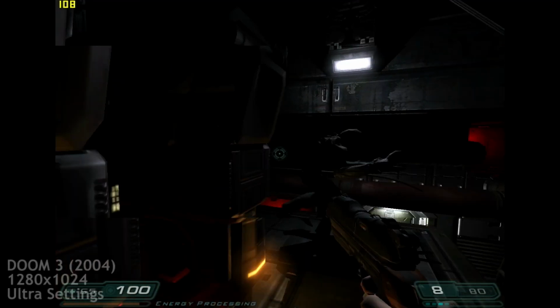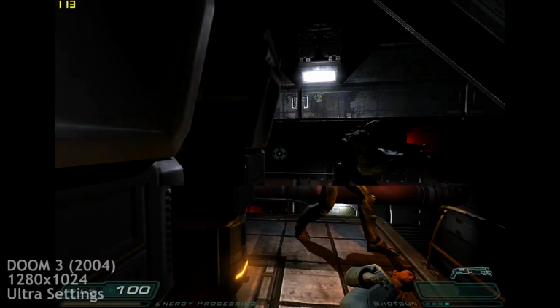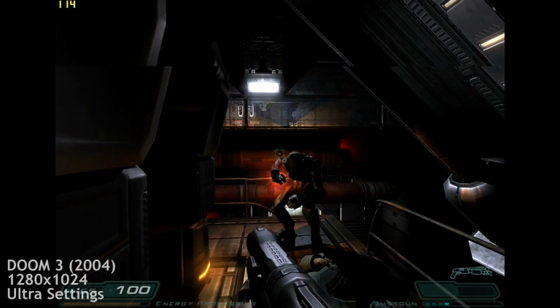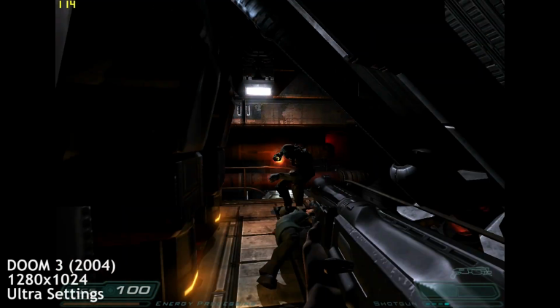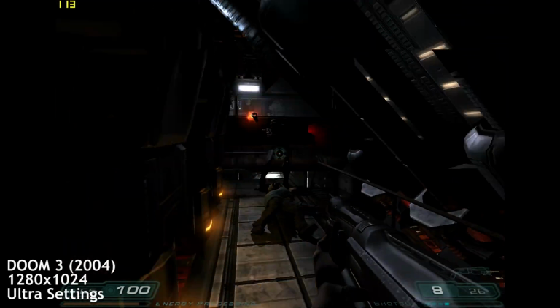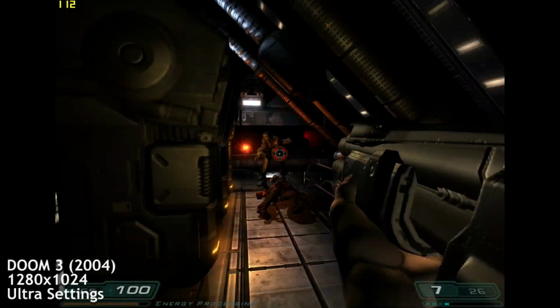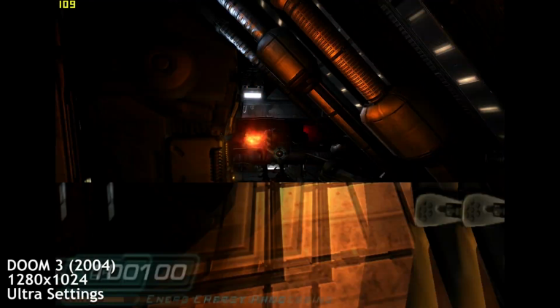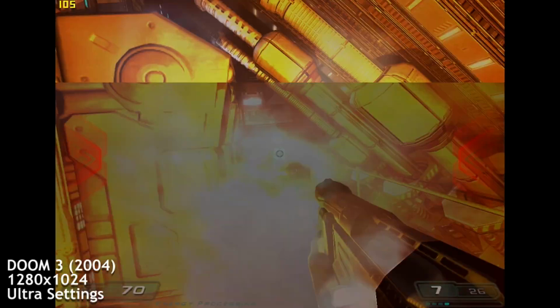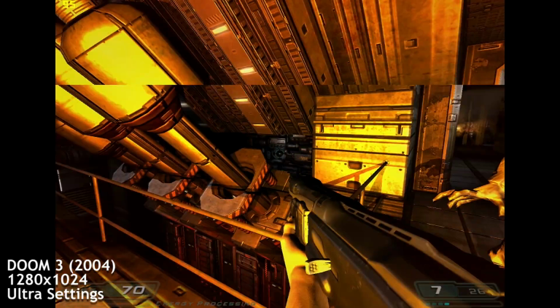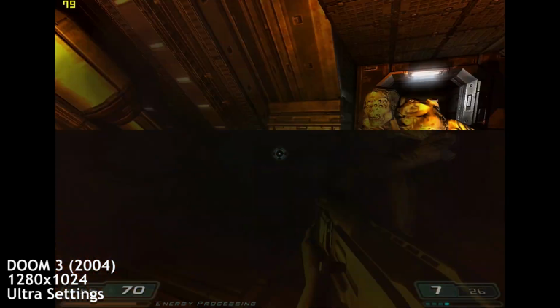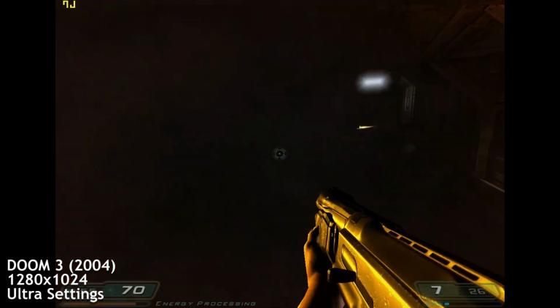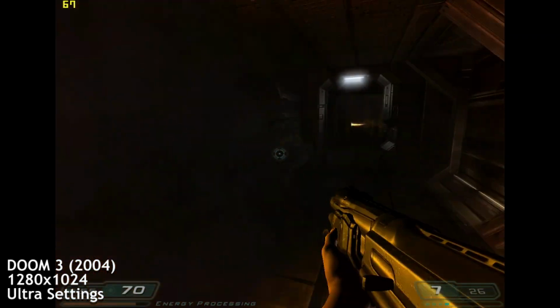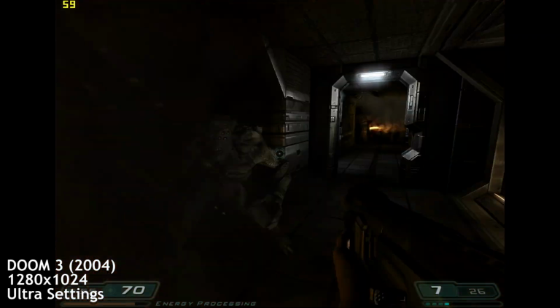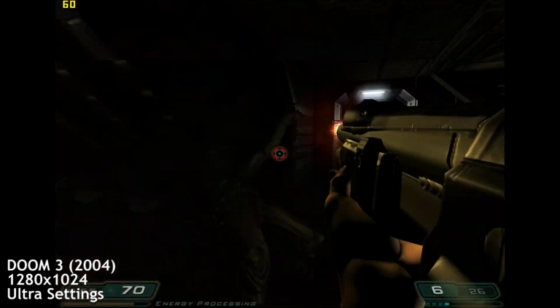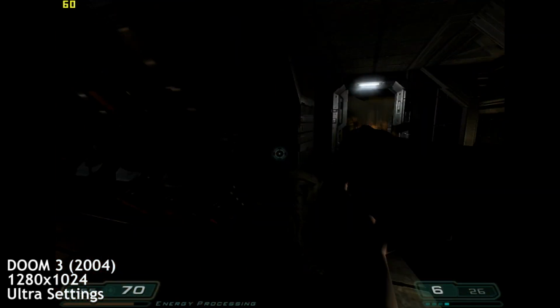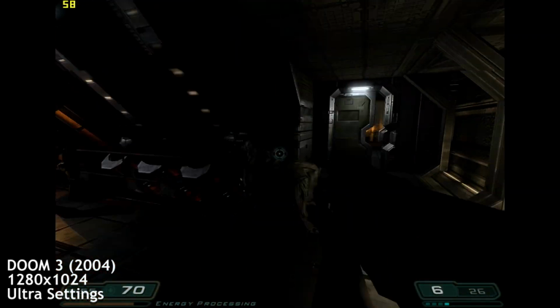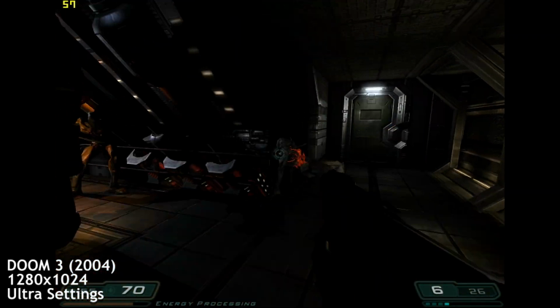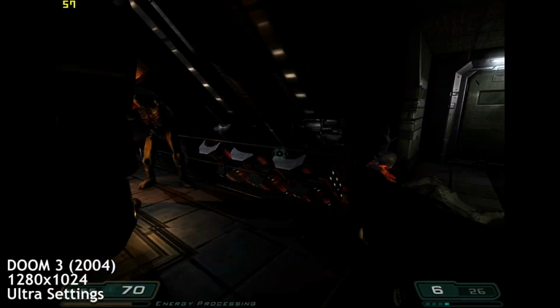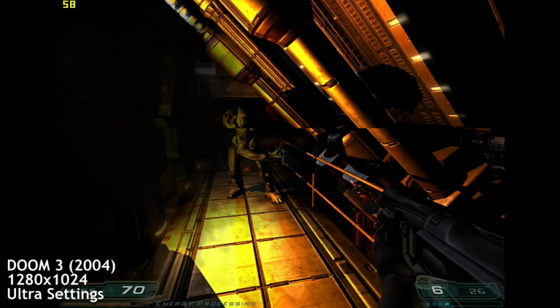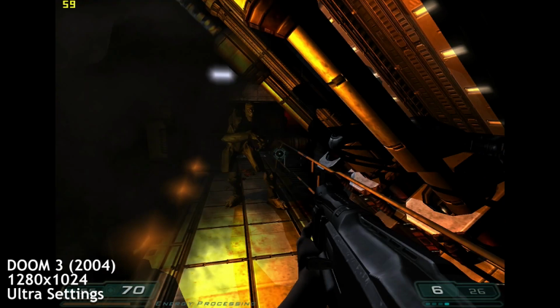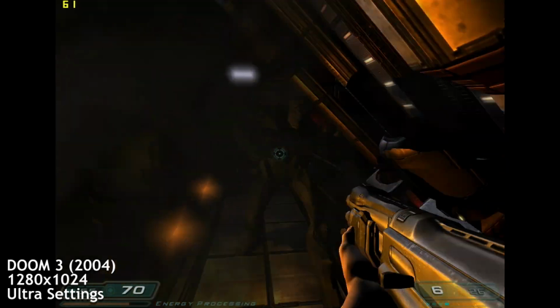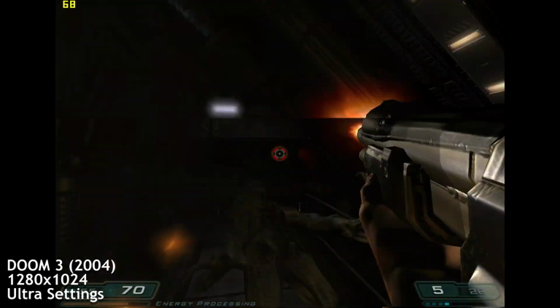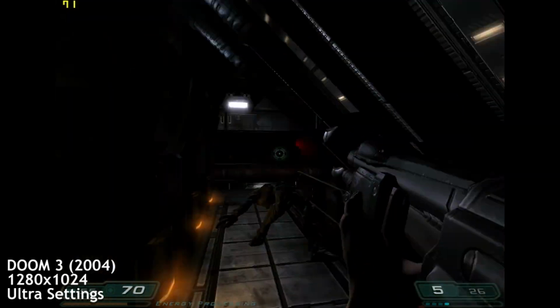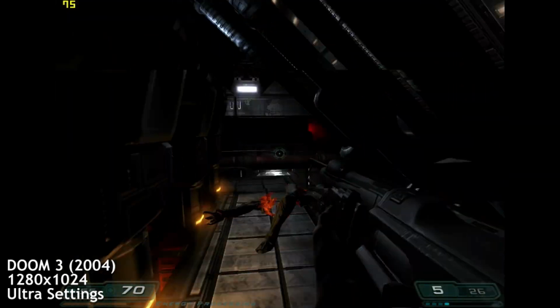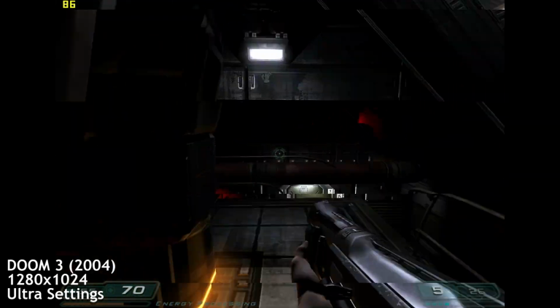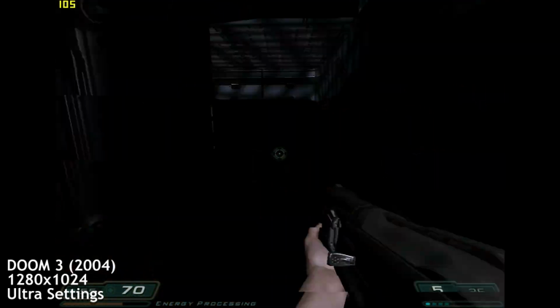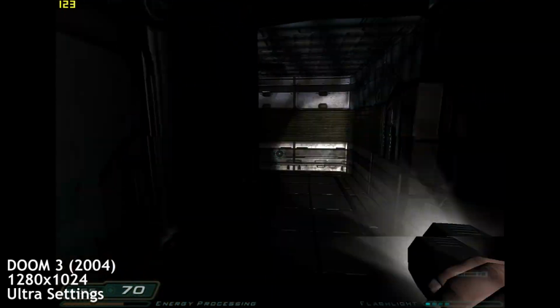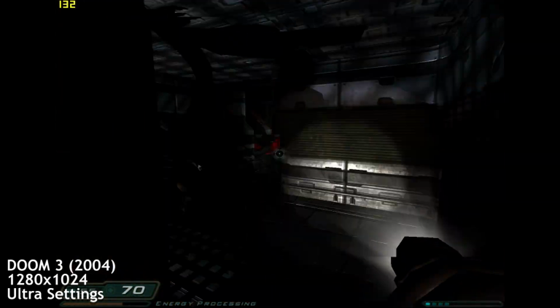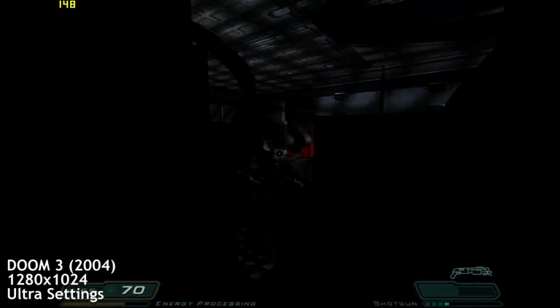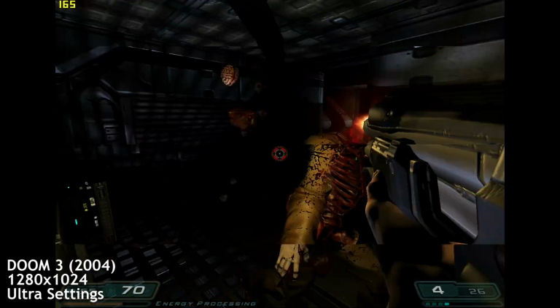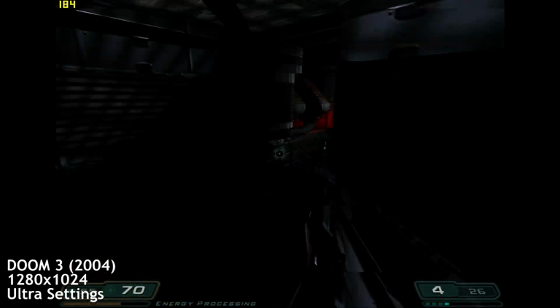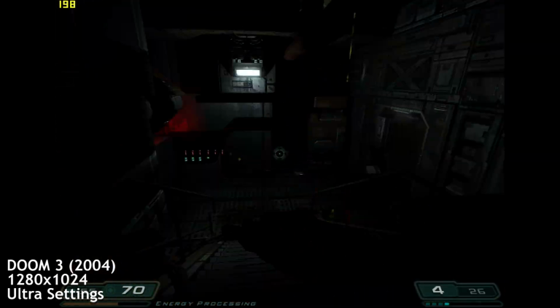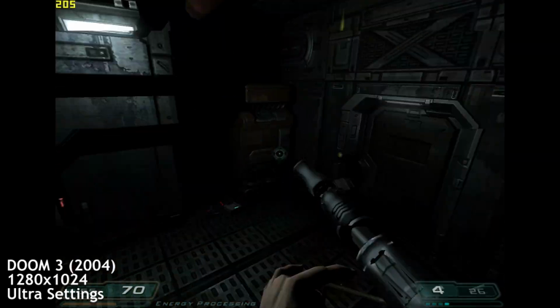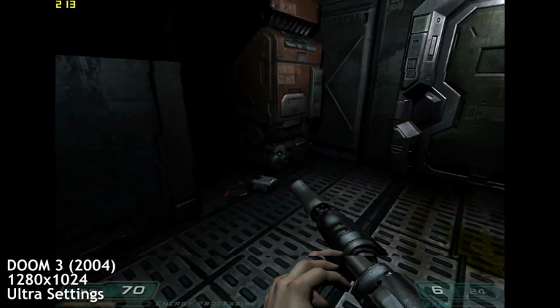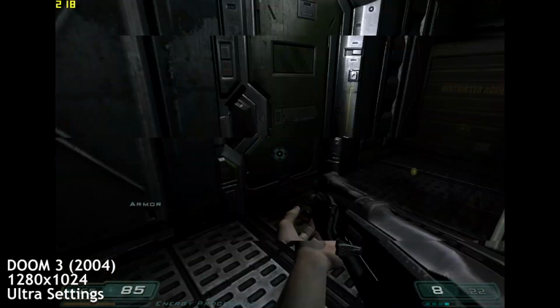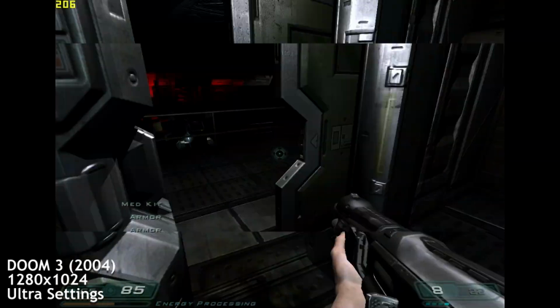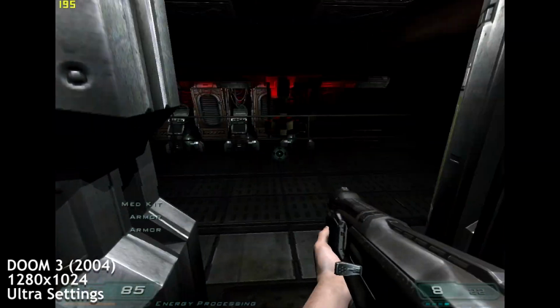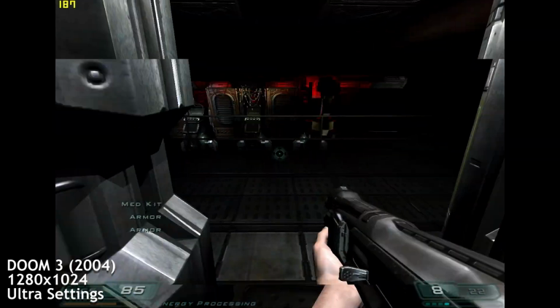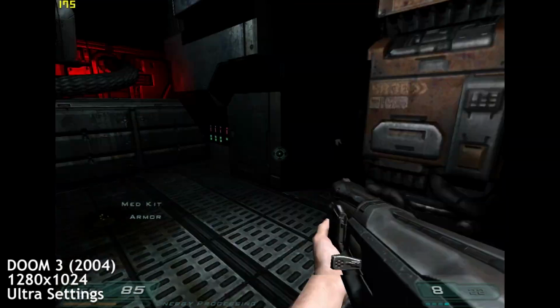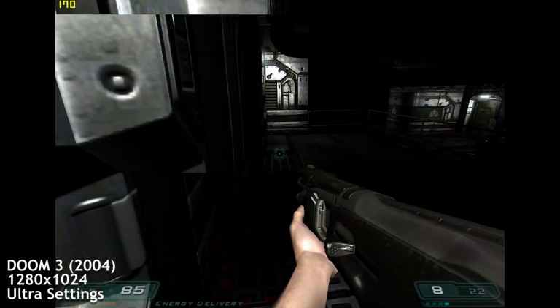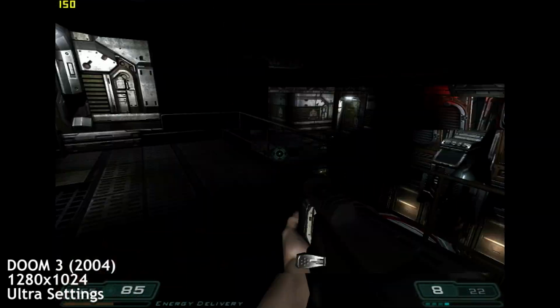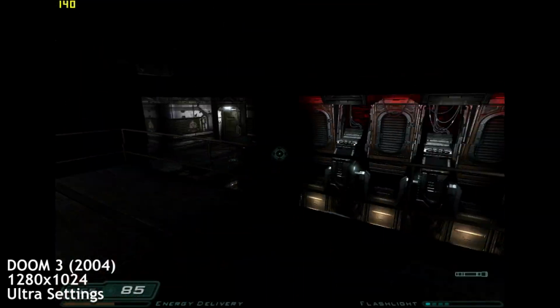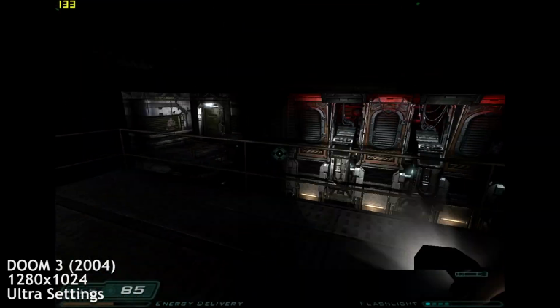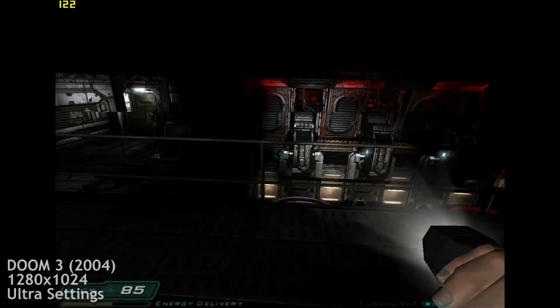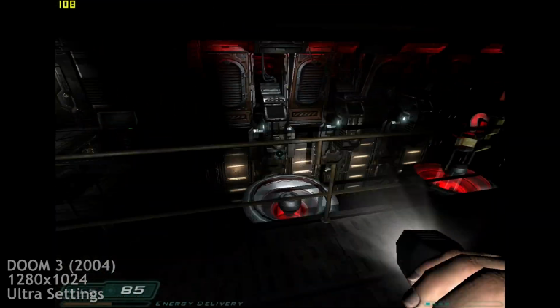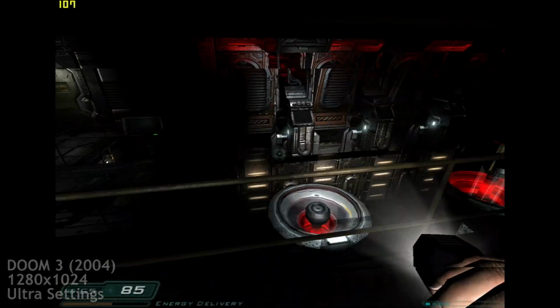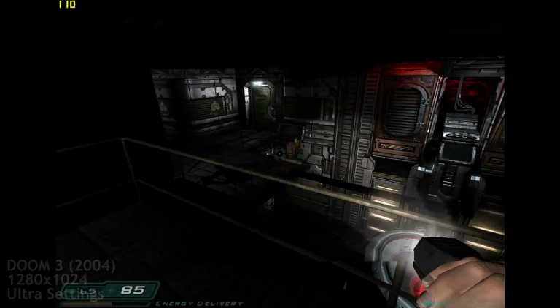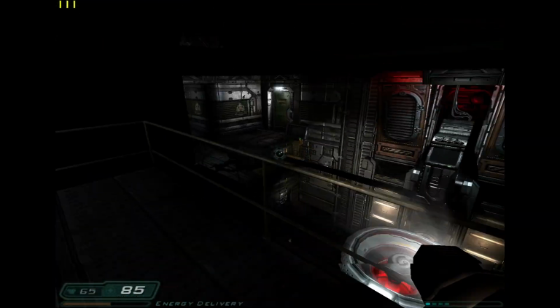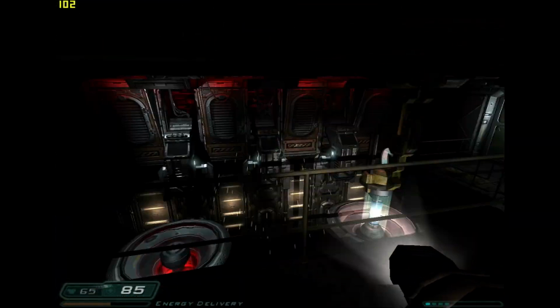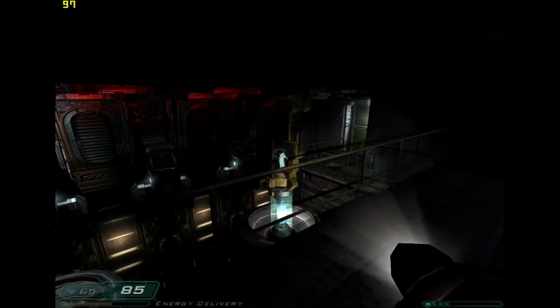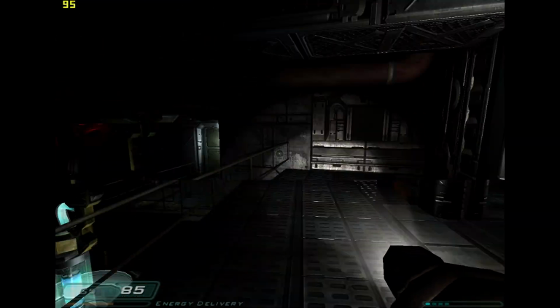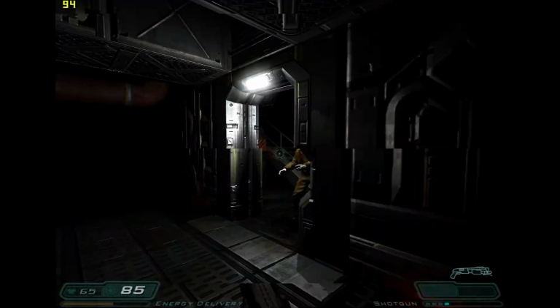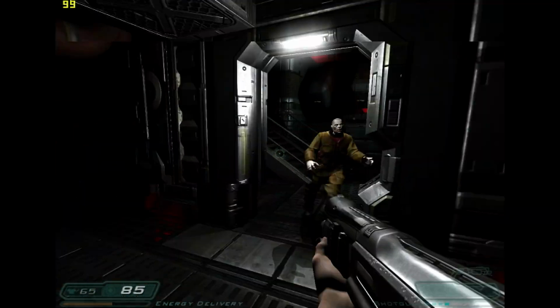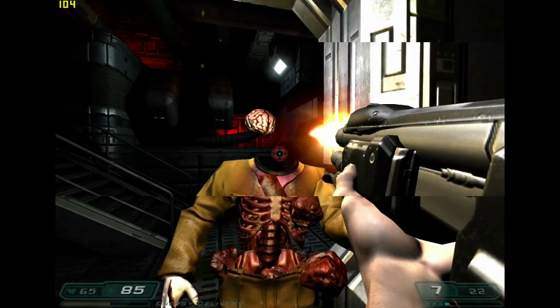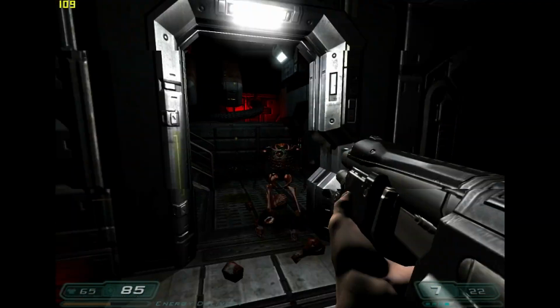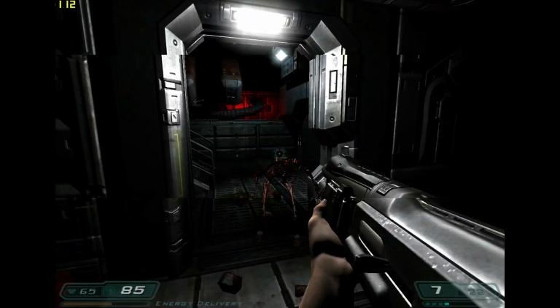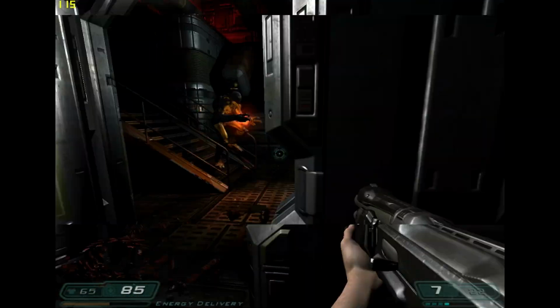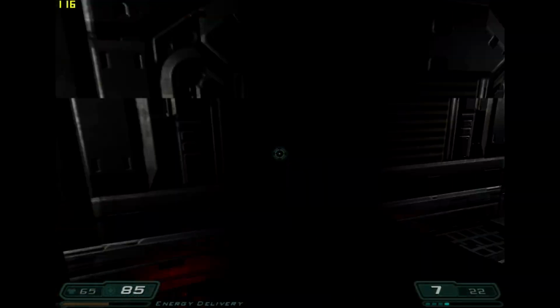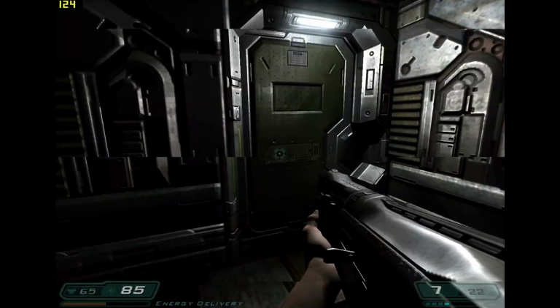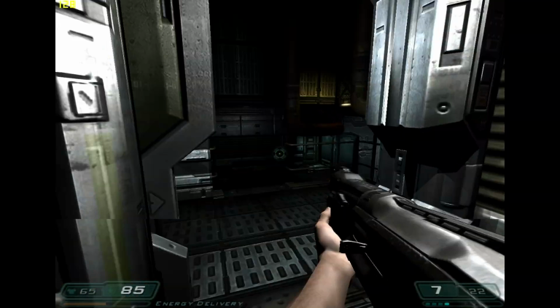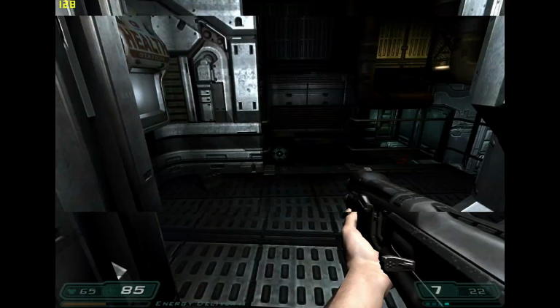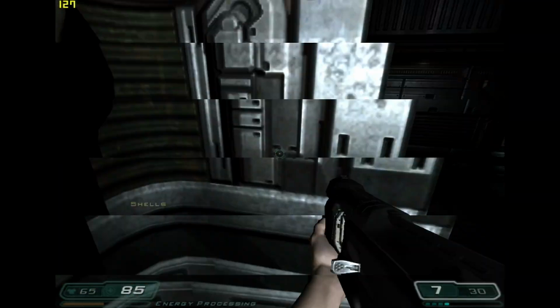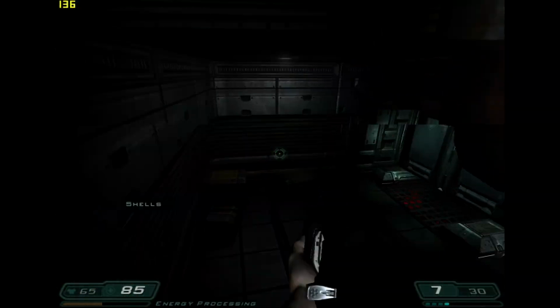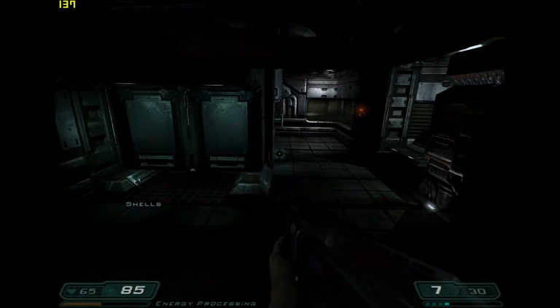Doom 3 in-game benchmark, 1280x1024 Ultra settings — we averaged an impressive 95.5 FPS.